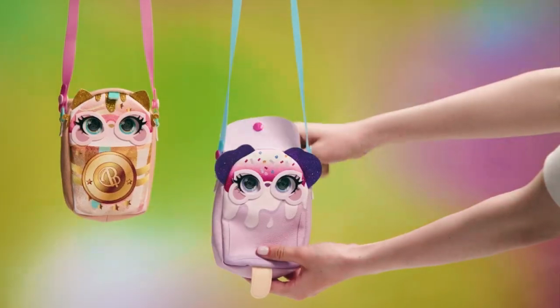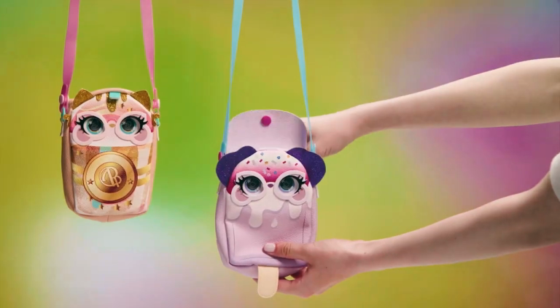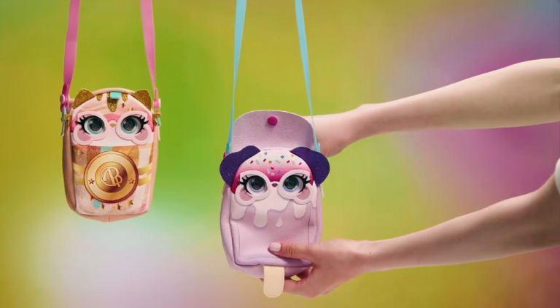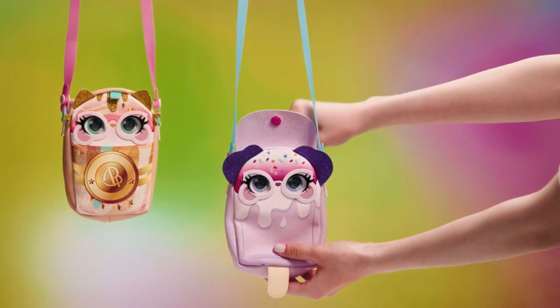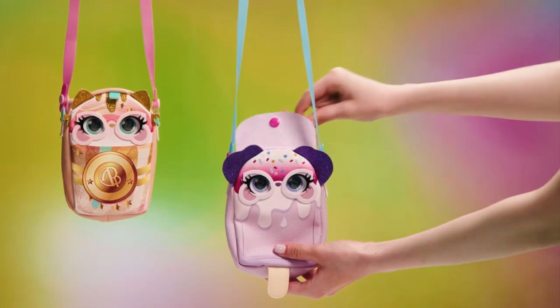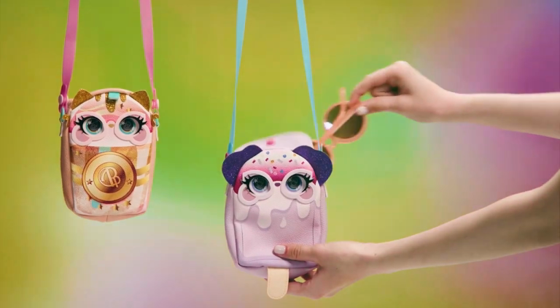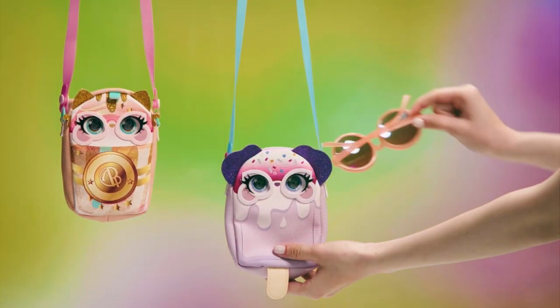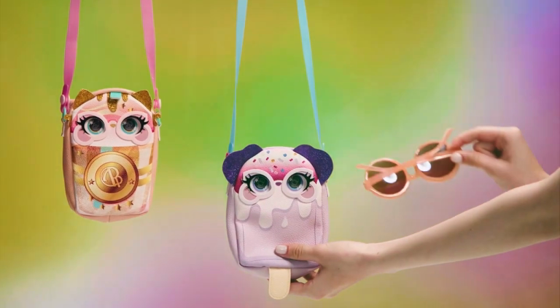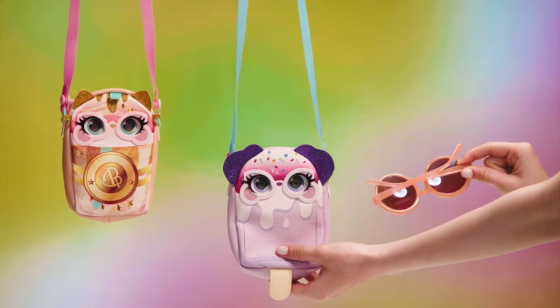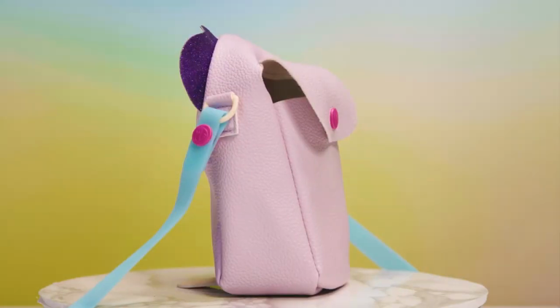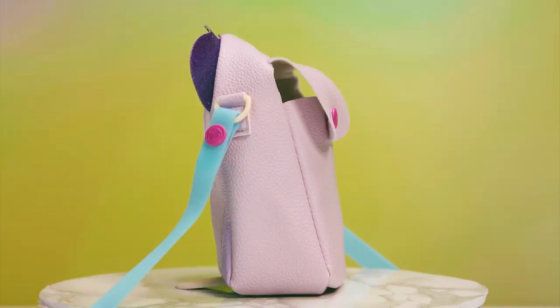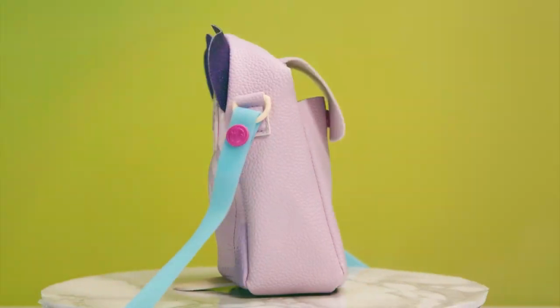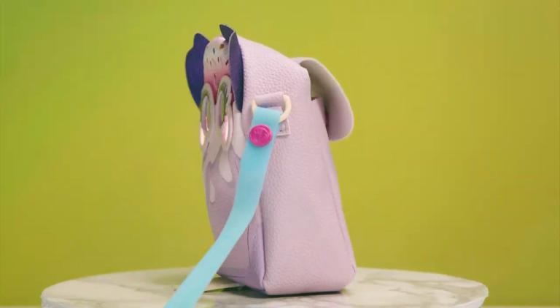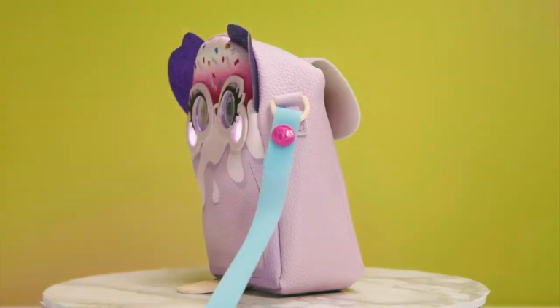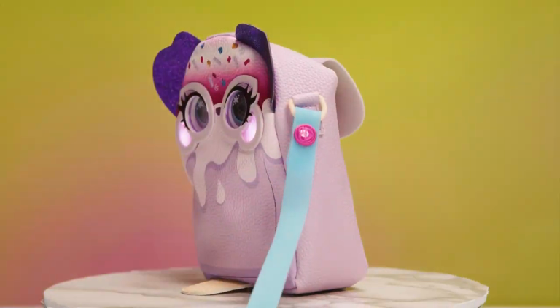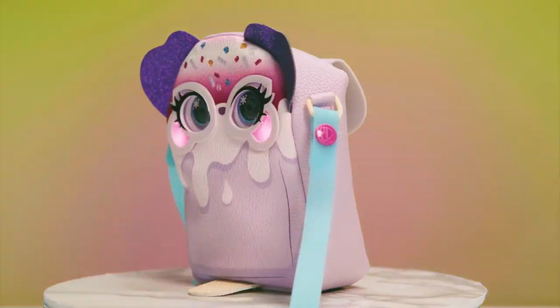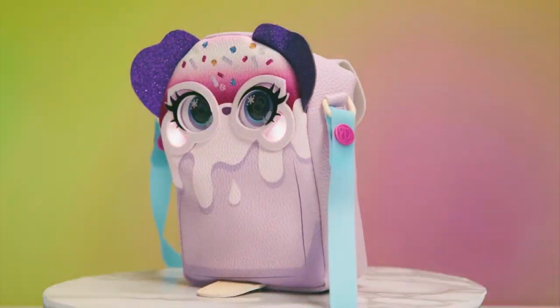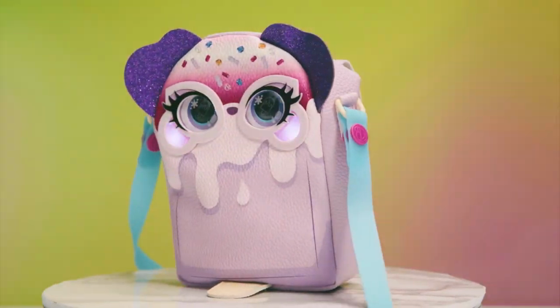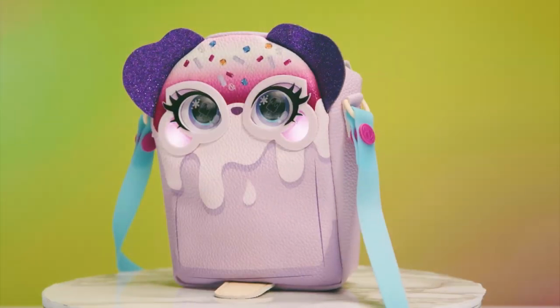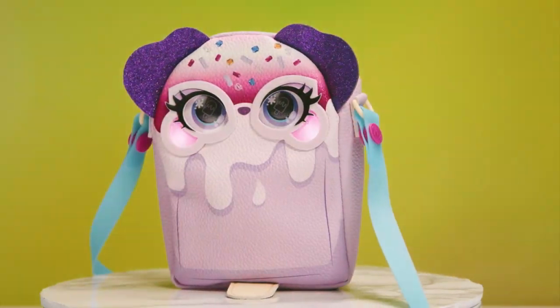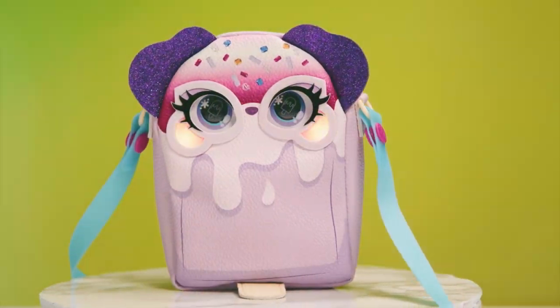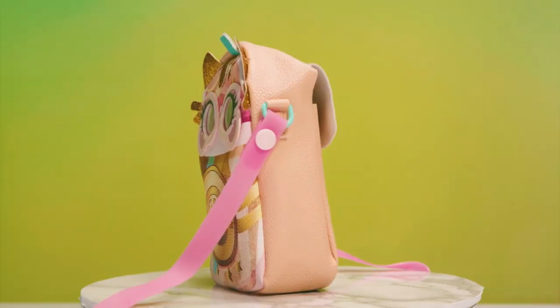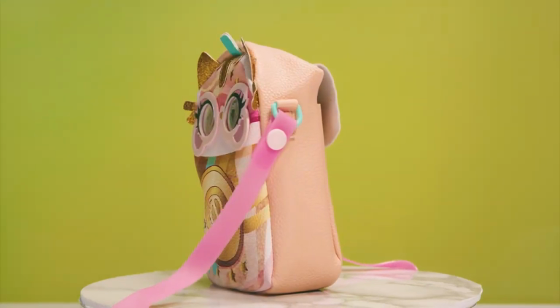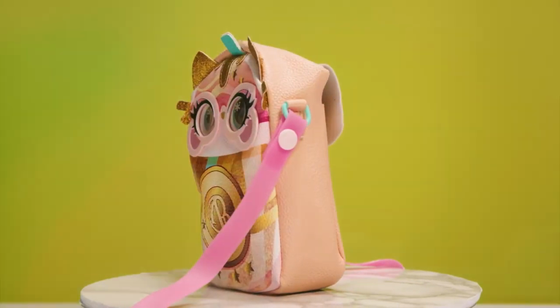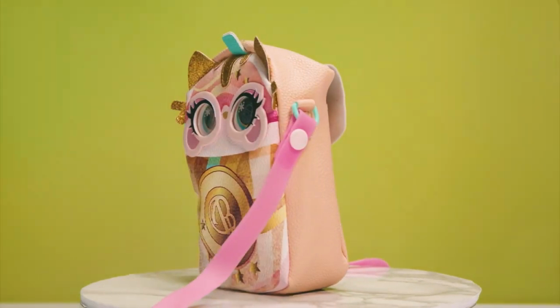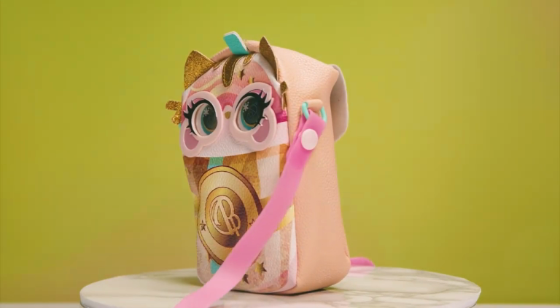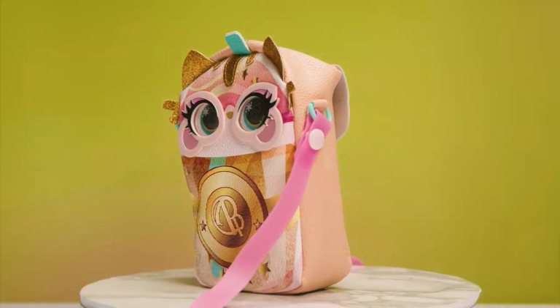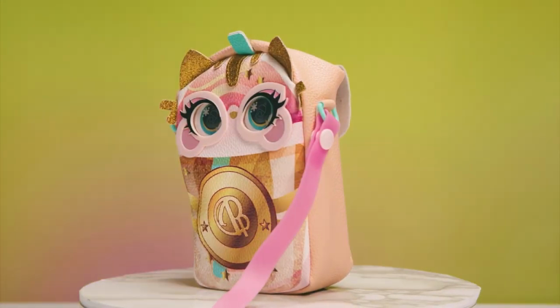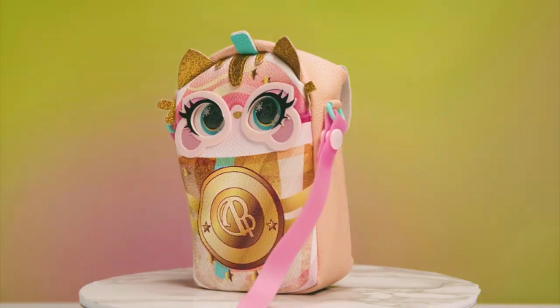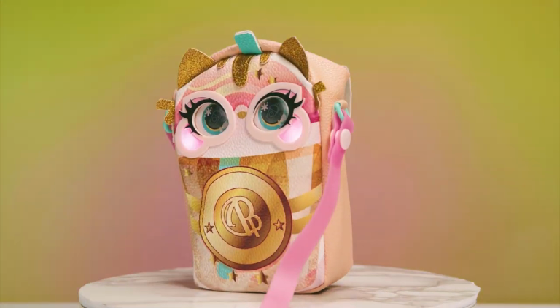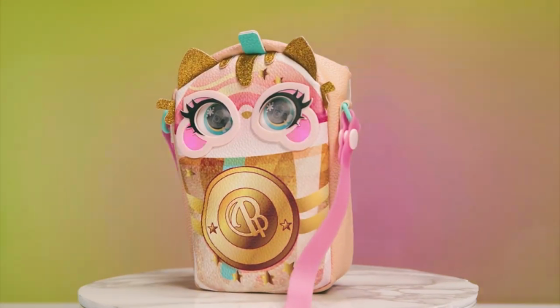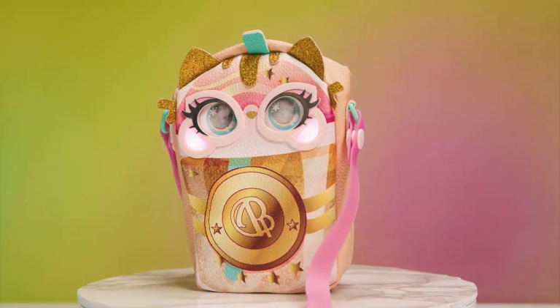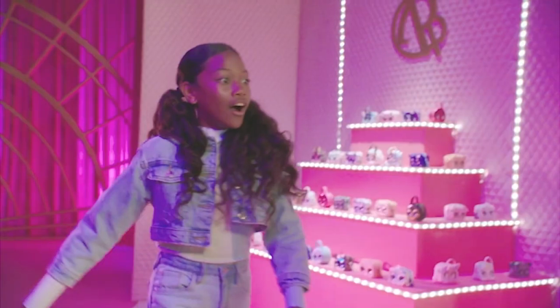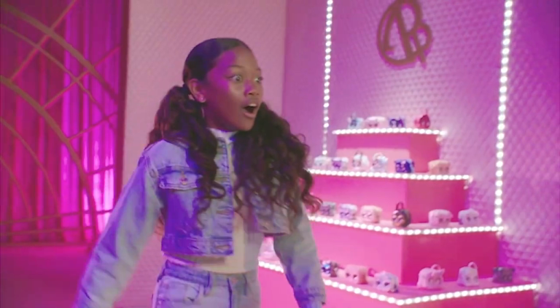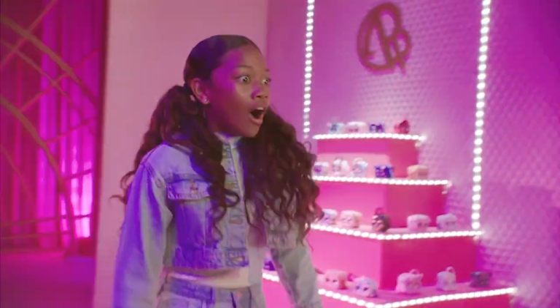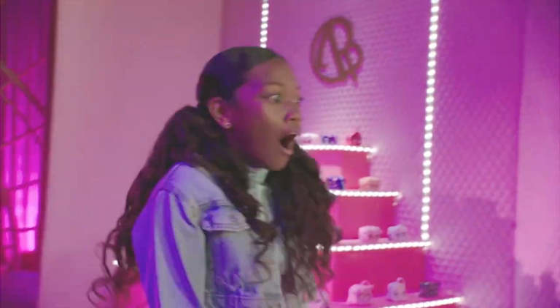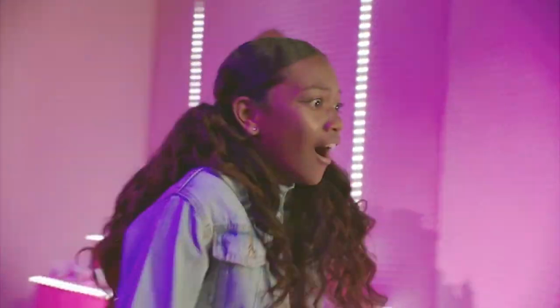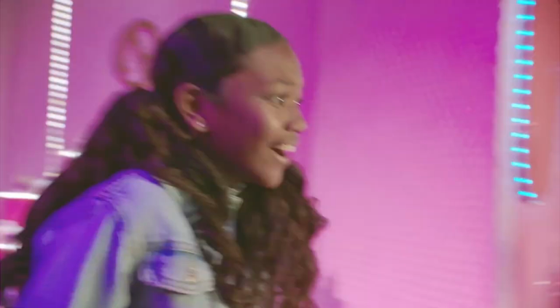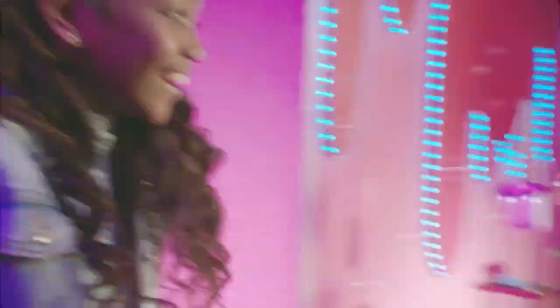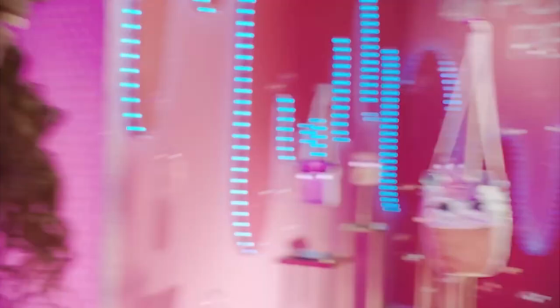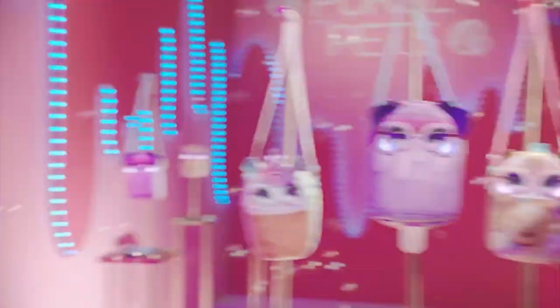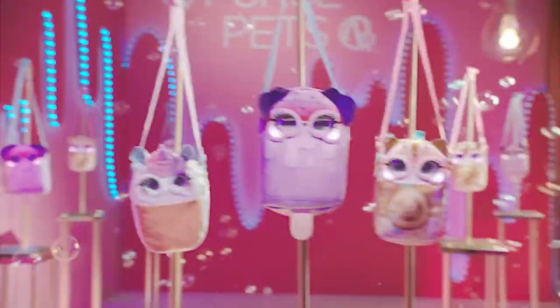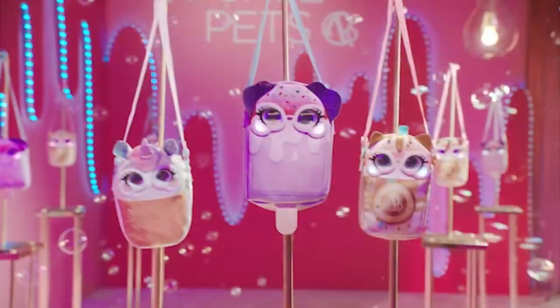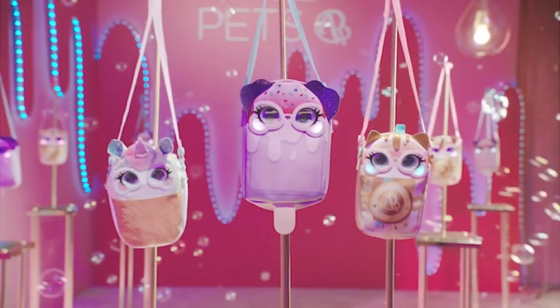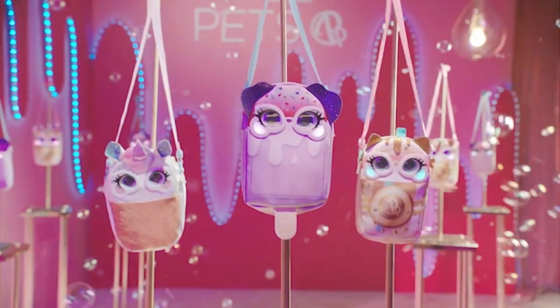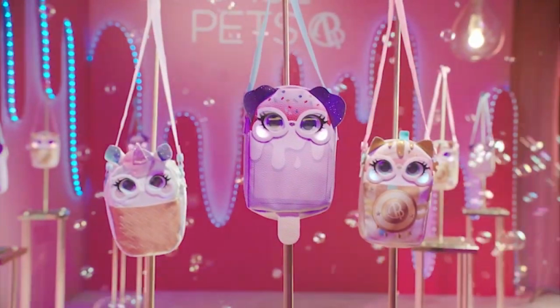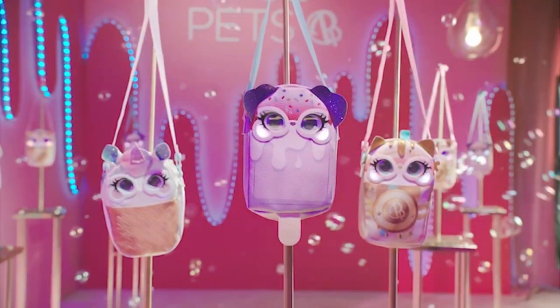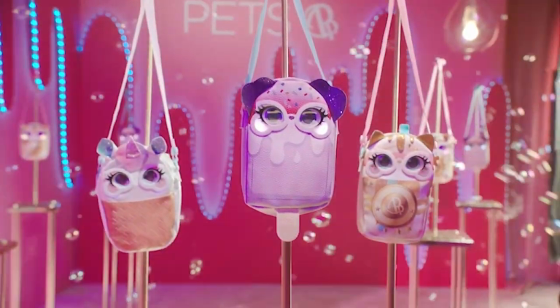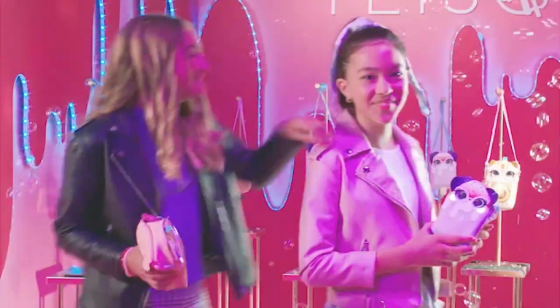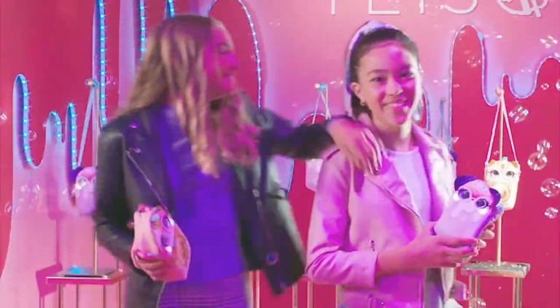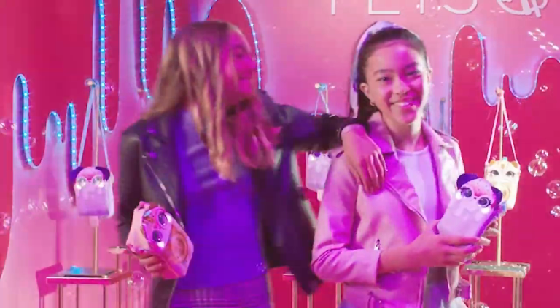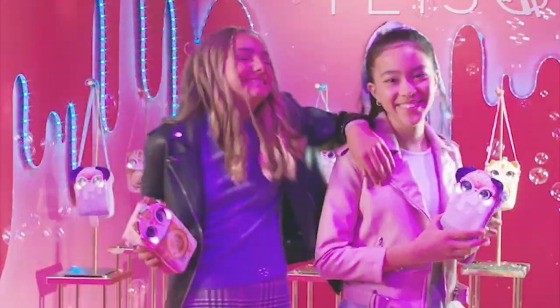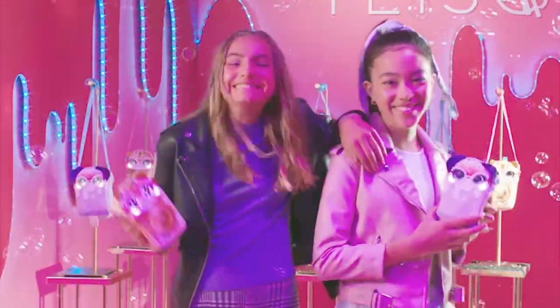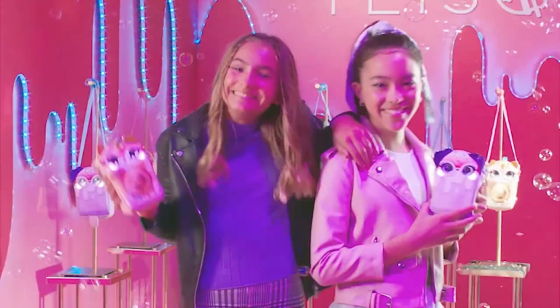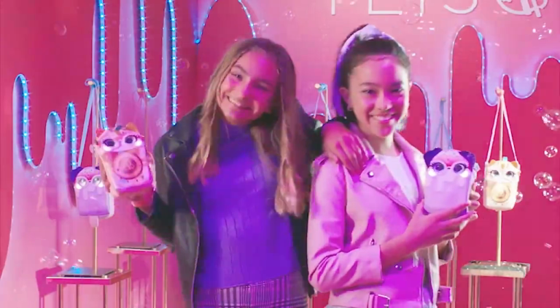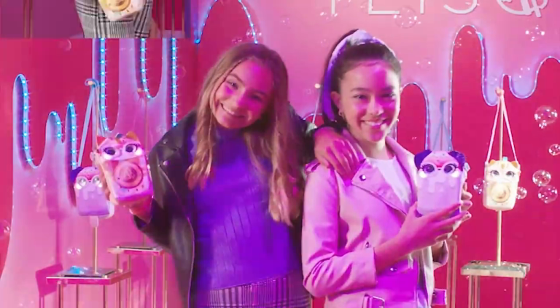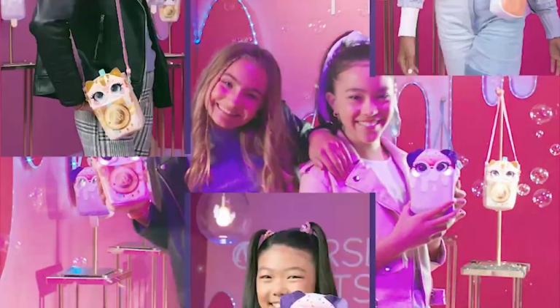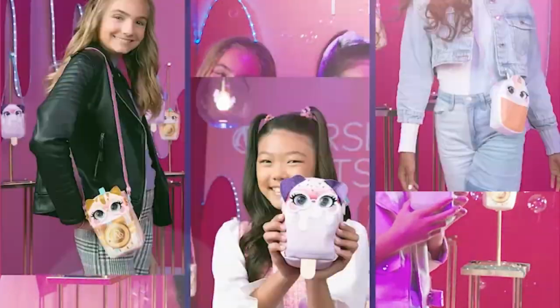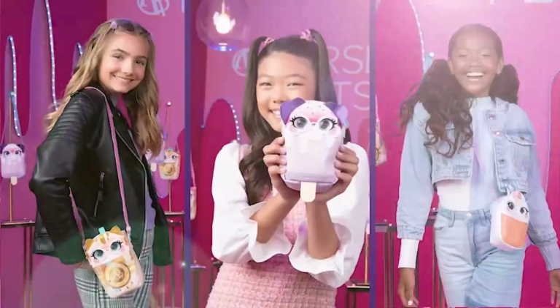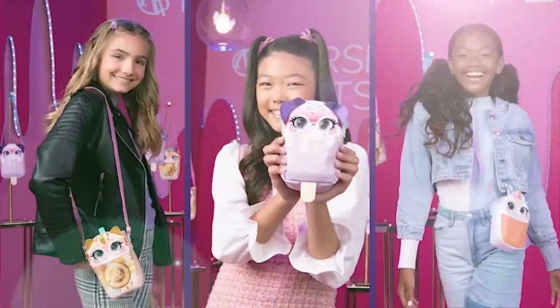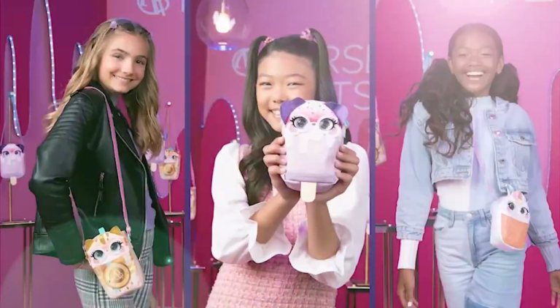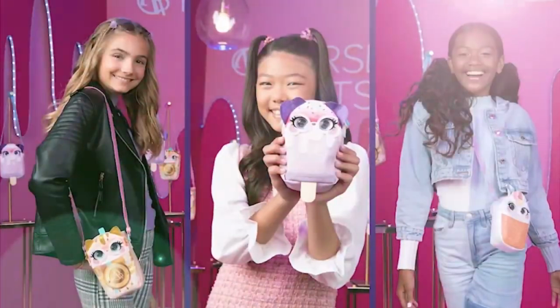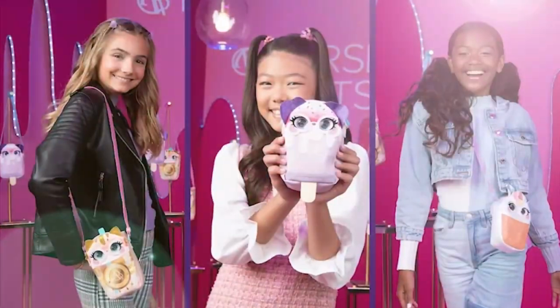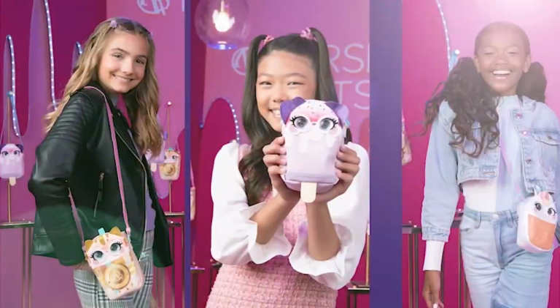Which new Purse Pet will light up your look? Remember to stay tuned — the next big fashion drop is right around the corner.